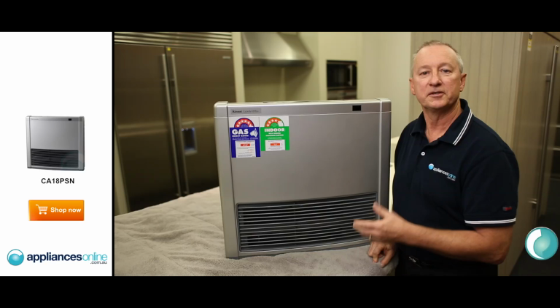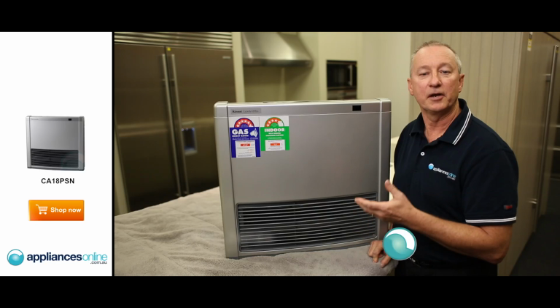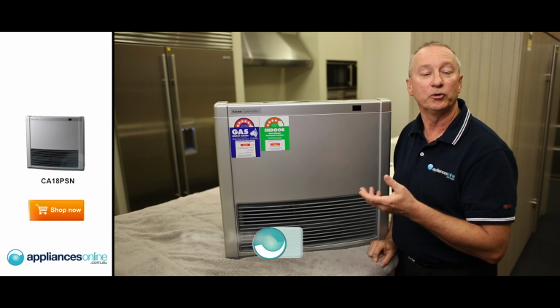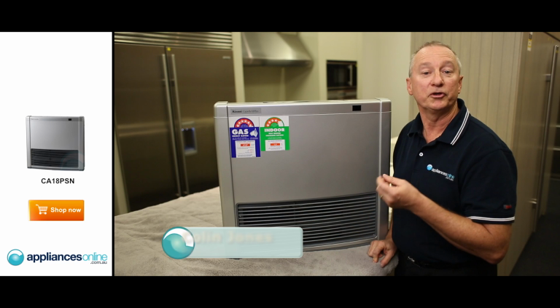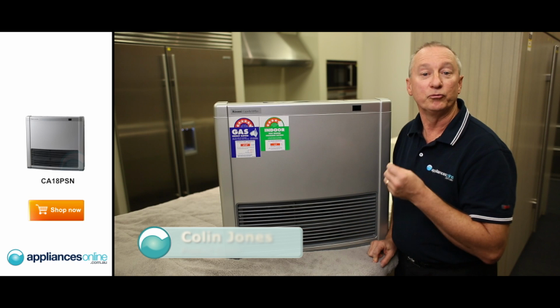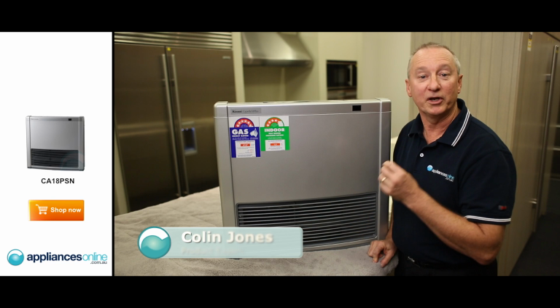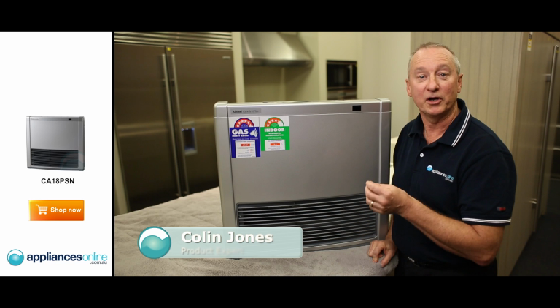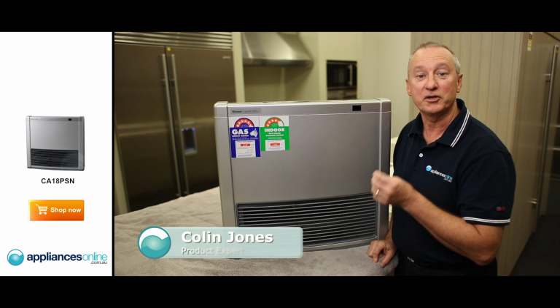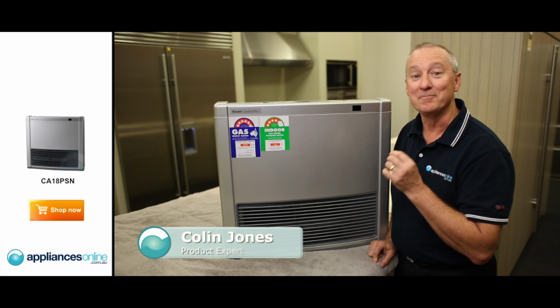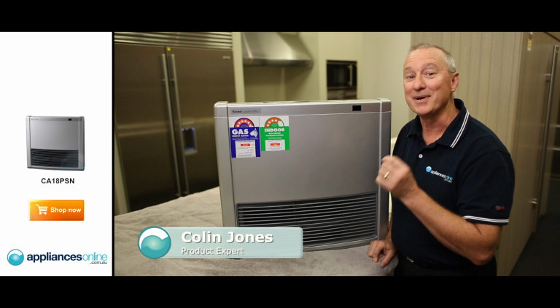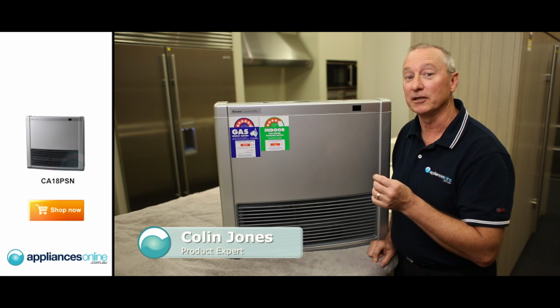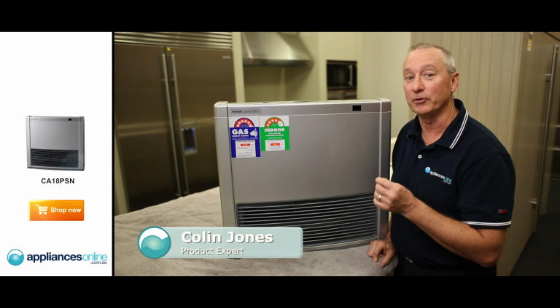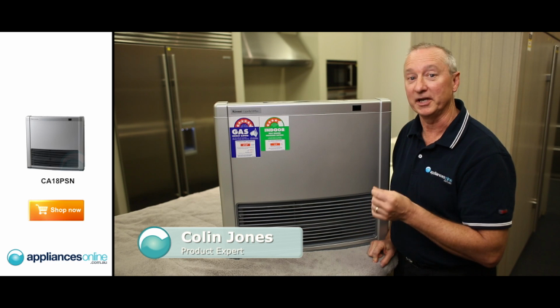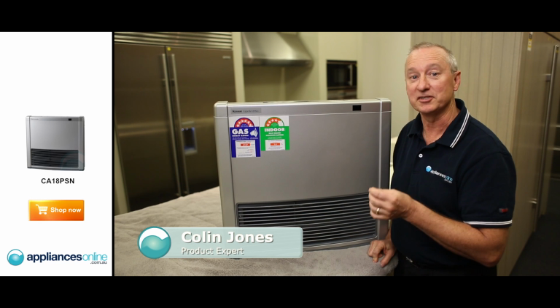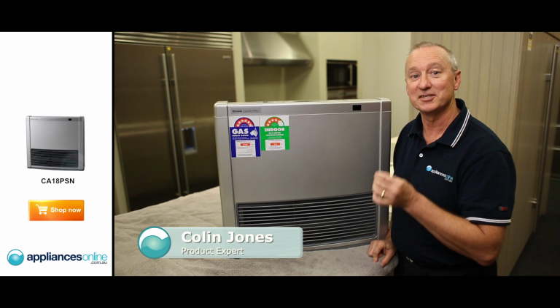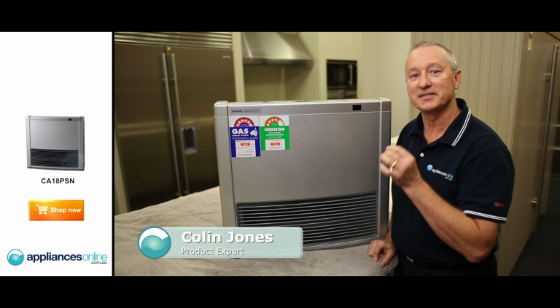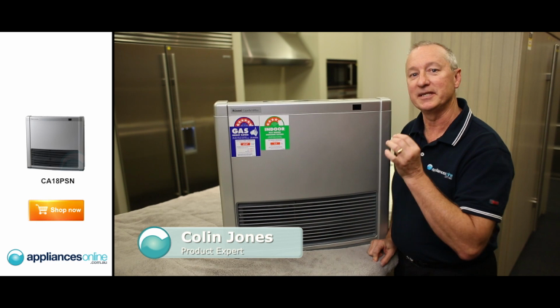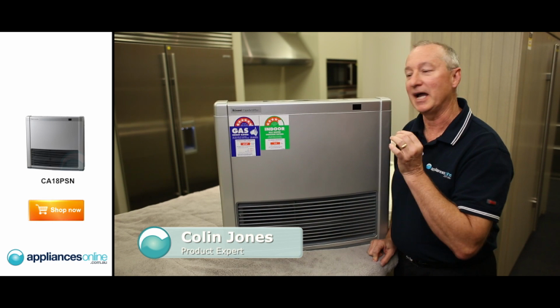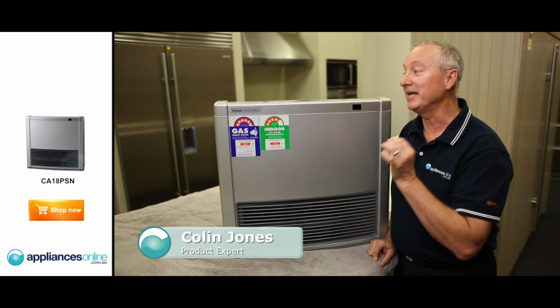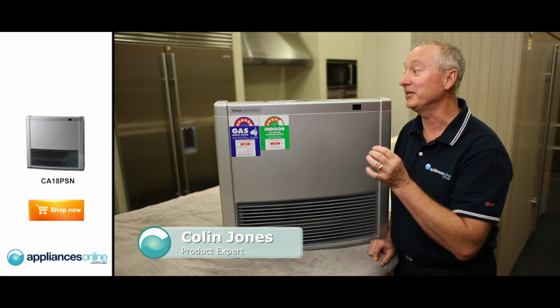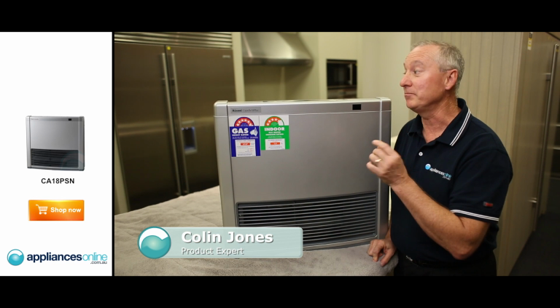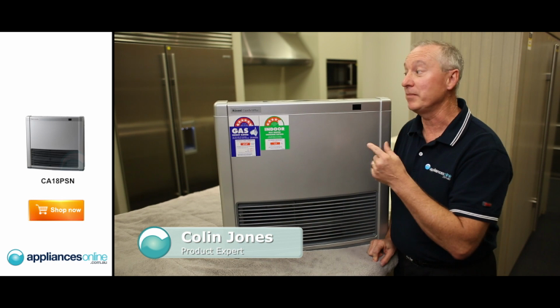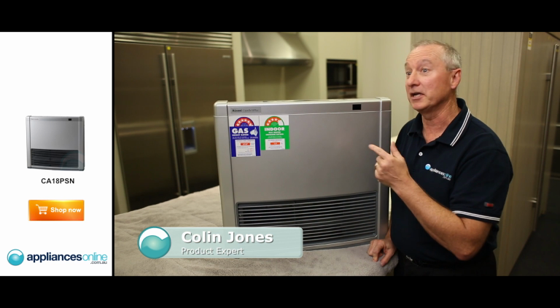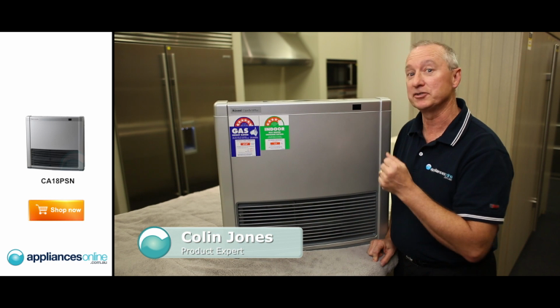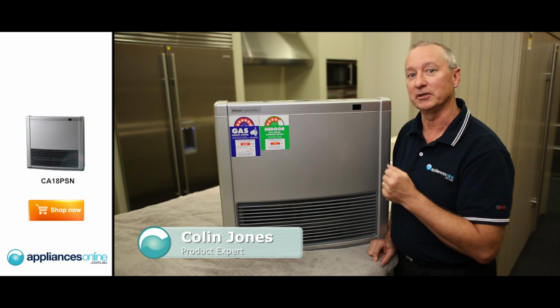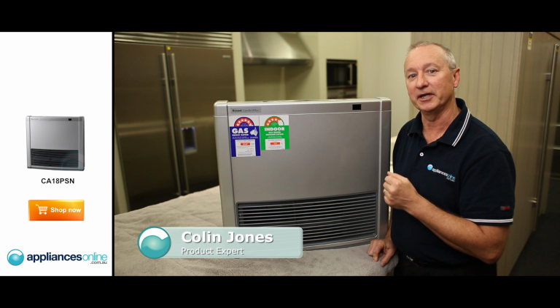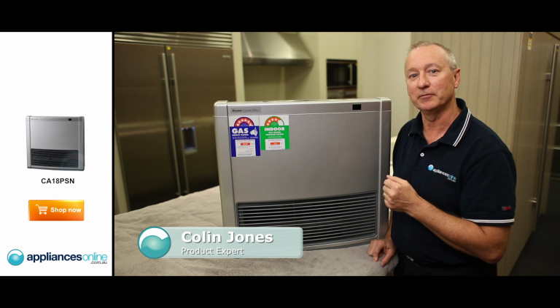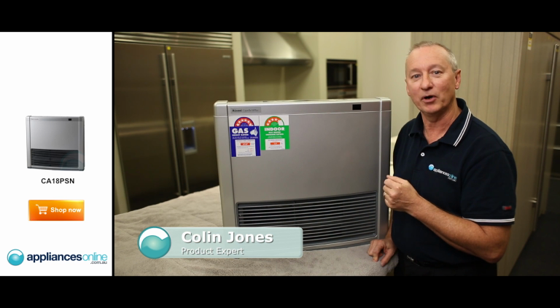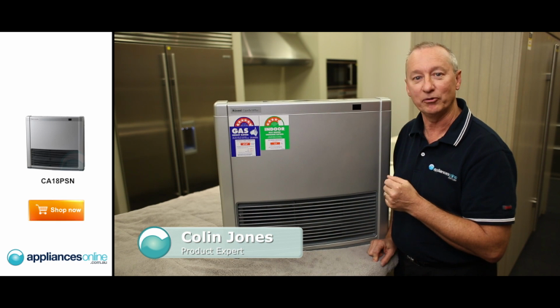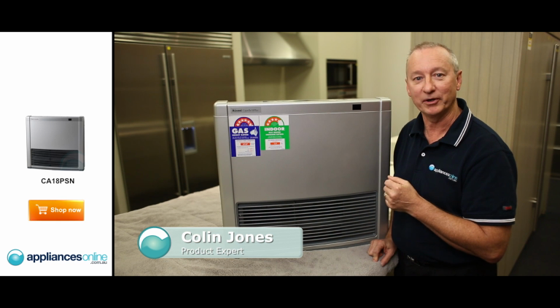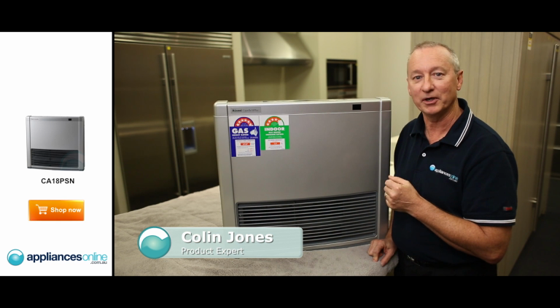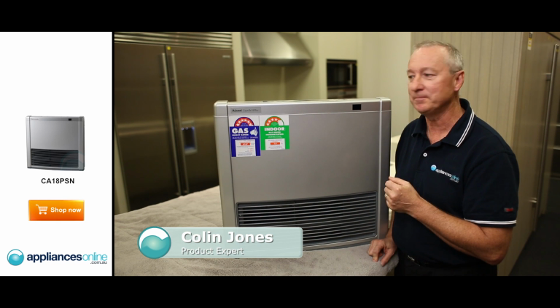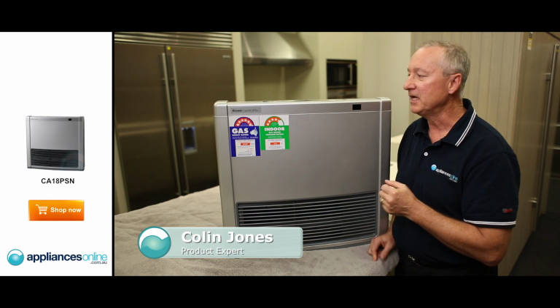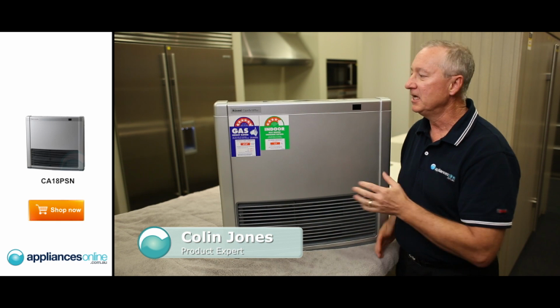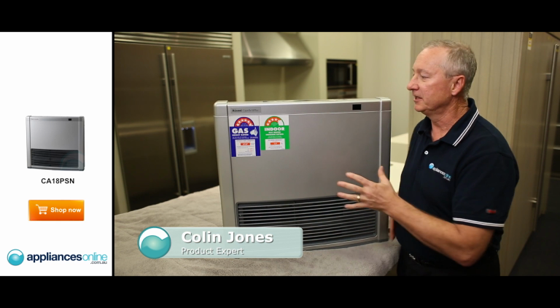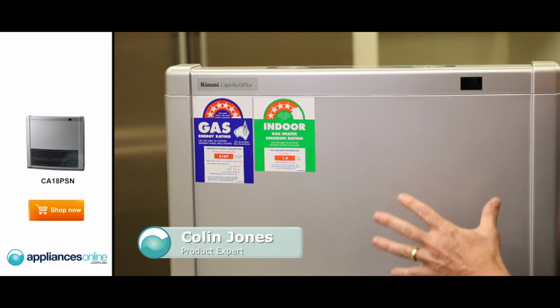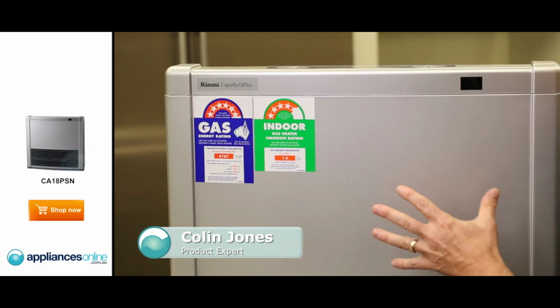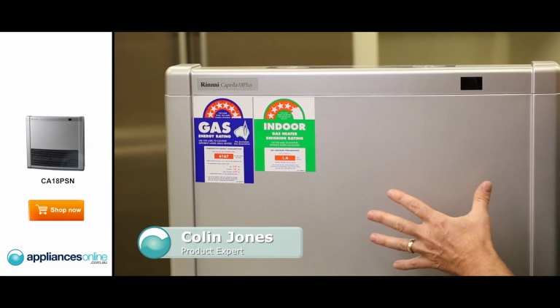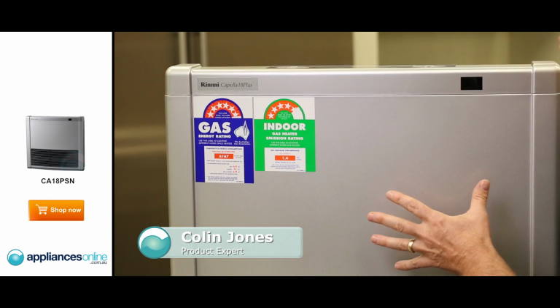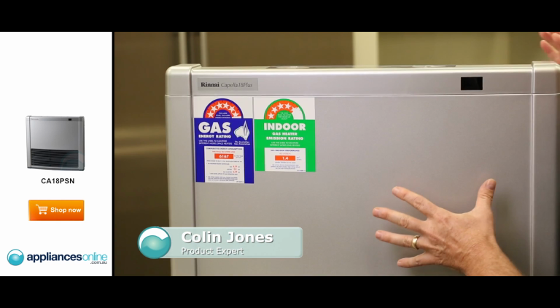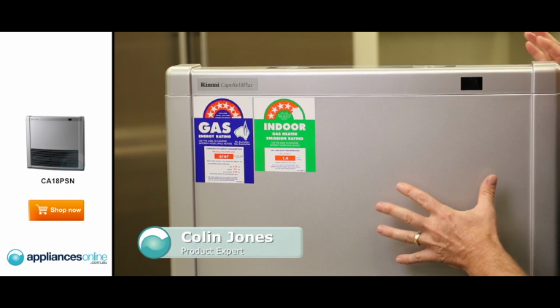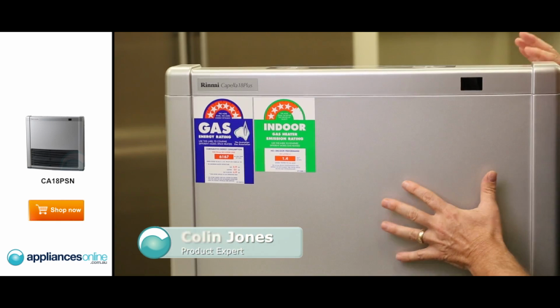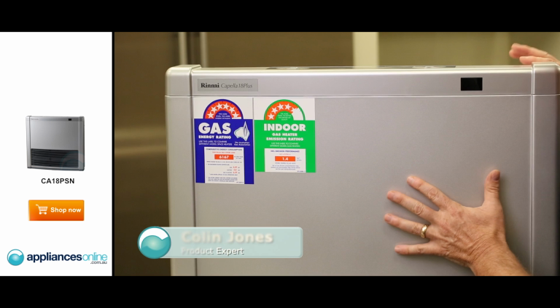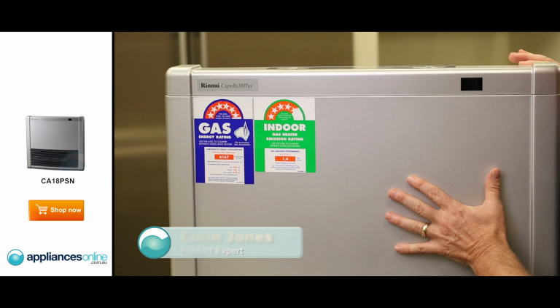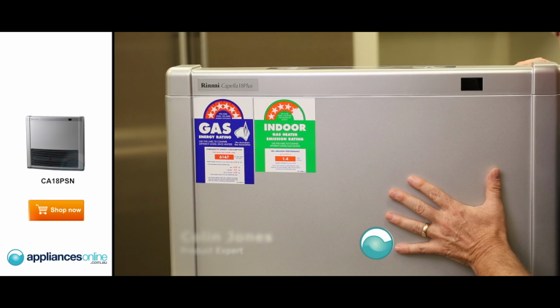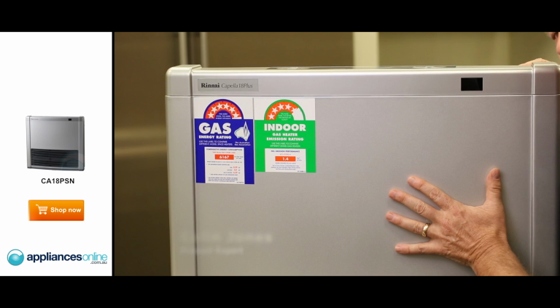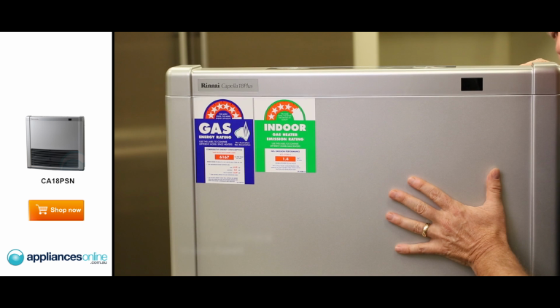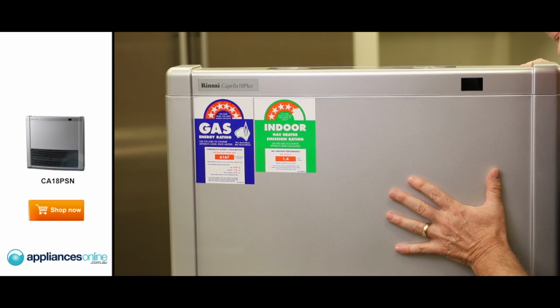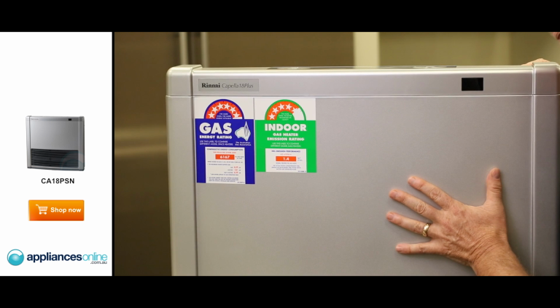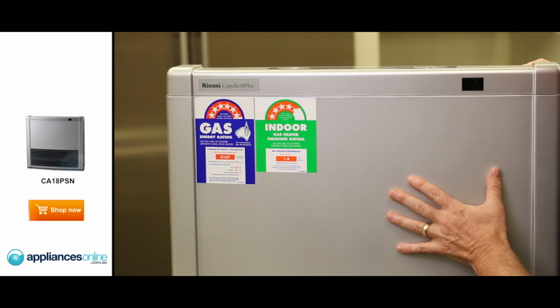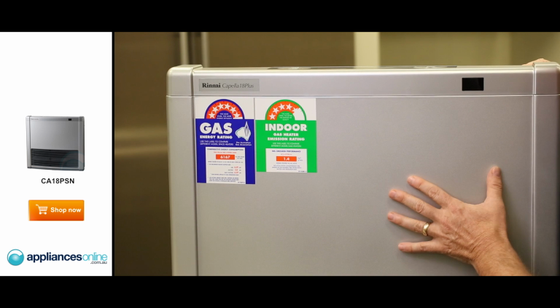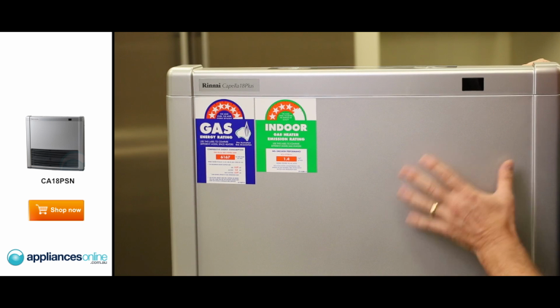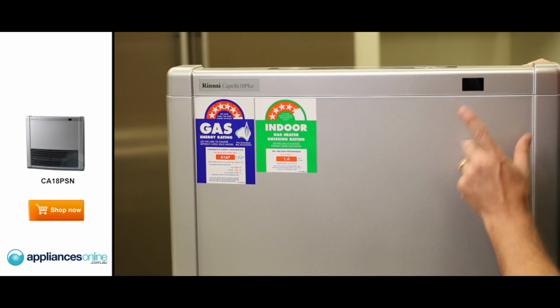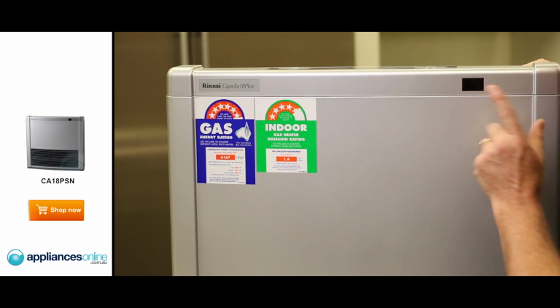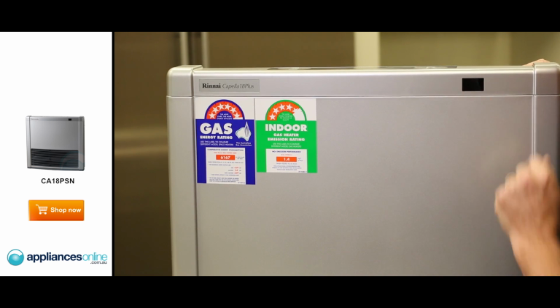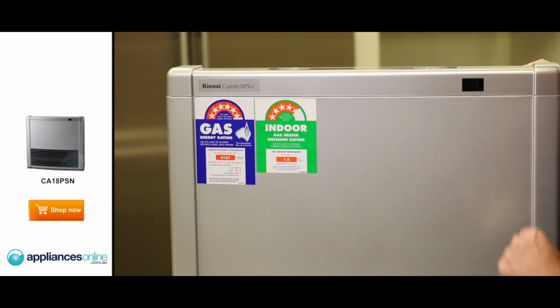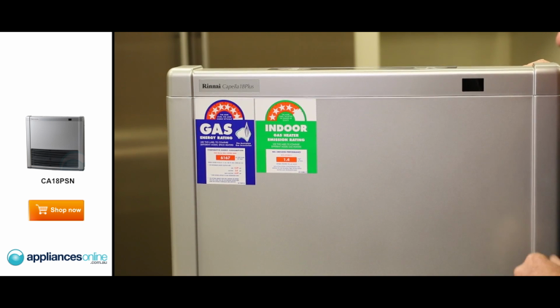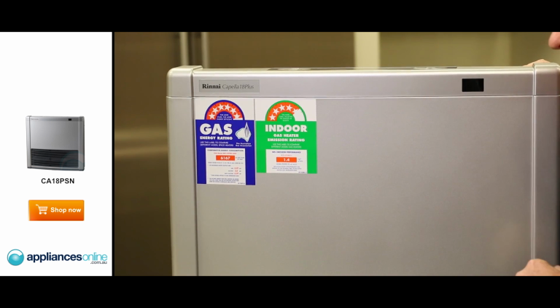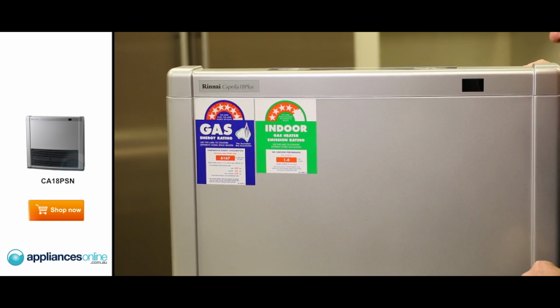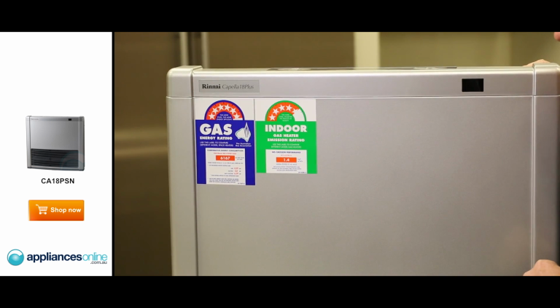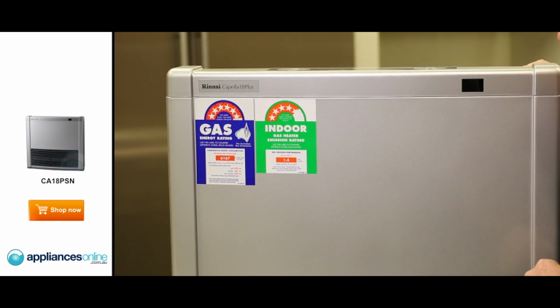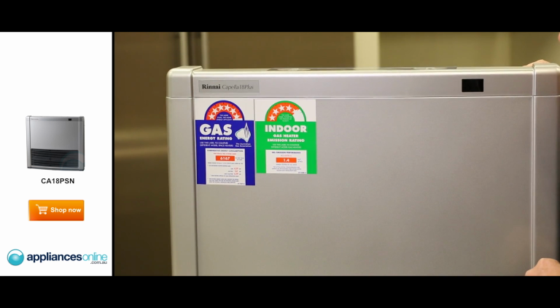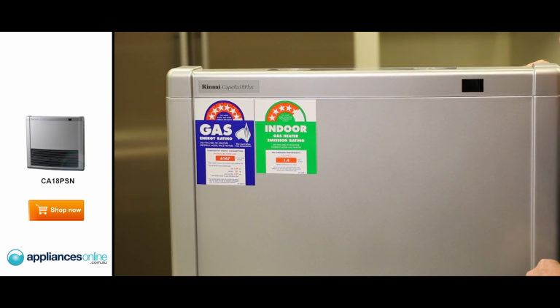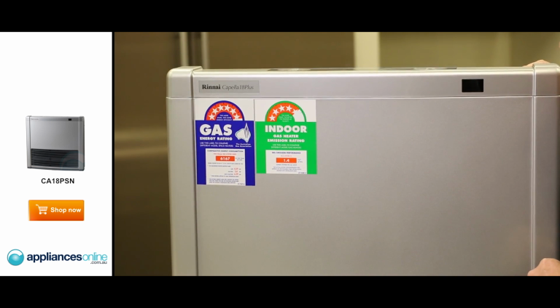Today we're going to look at the Rinnai Compella range. This is the 18 Megajoule heater by Rinnai. This one comes in a platinum silver, as you'll see here, and also in a white colour.